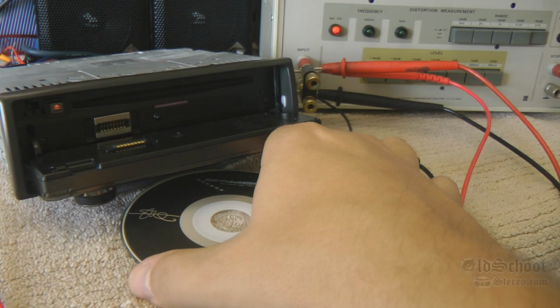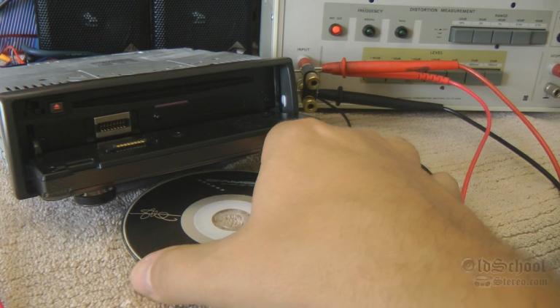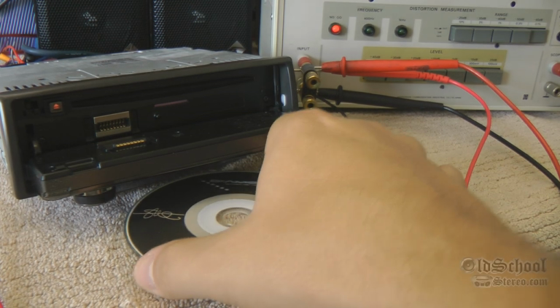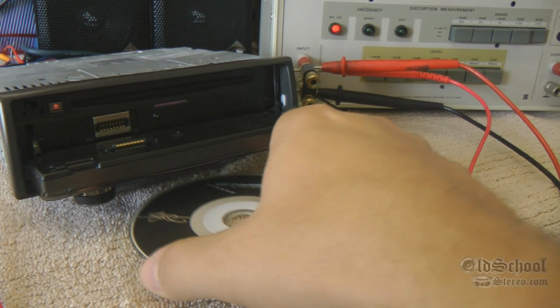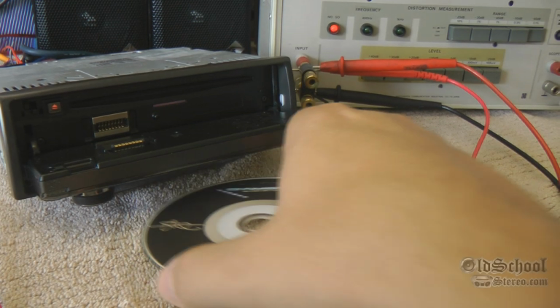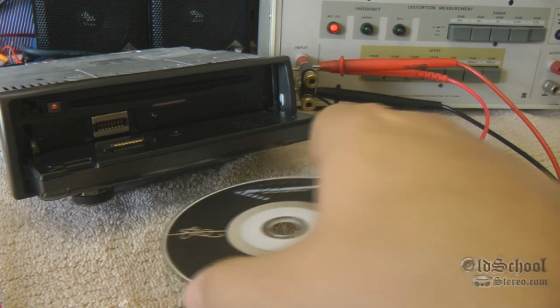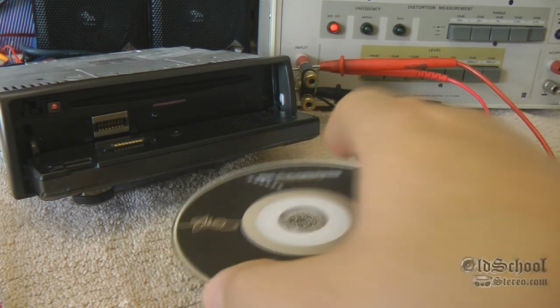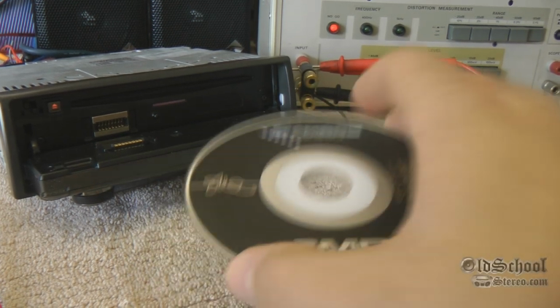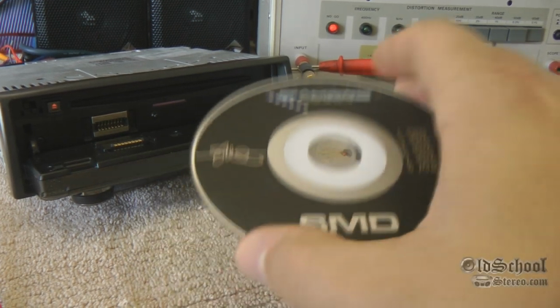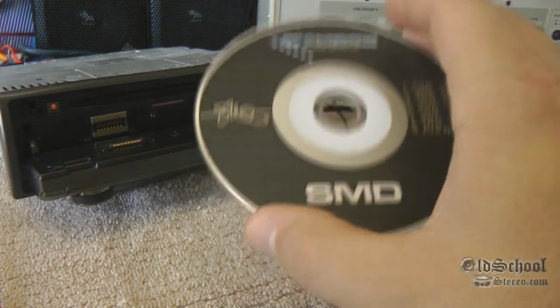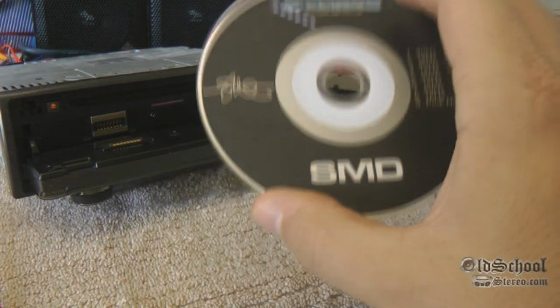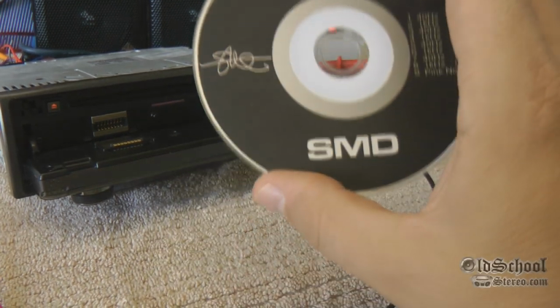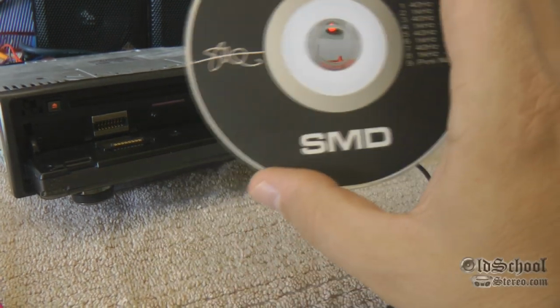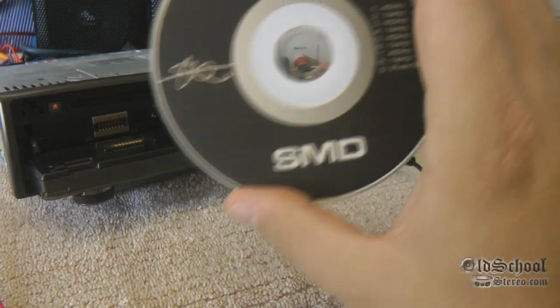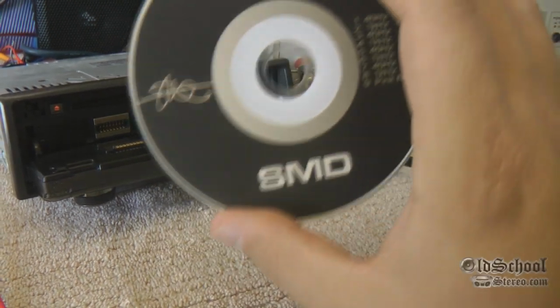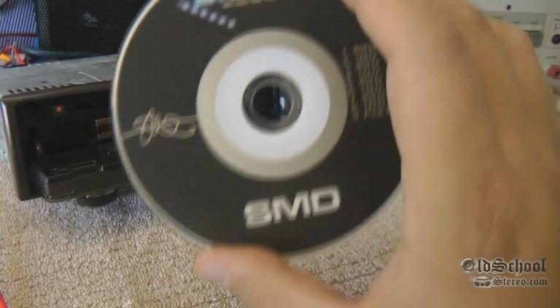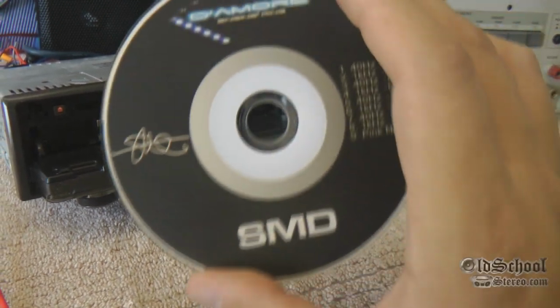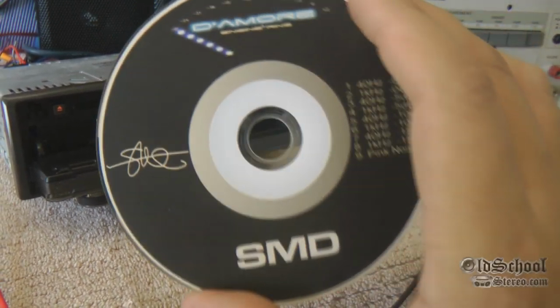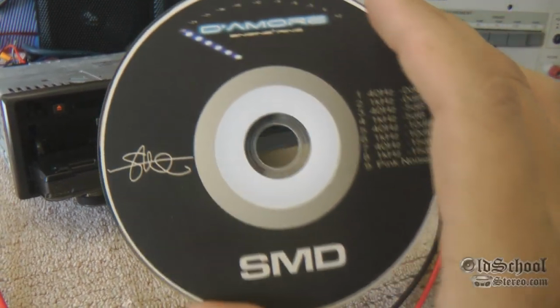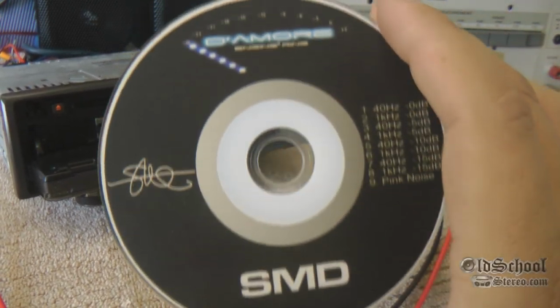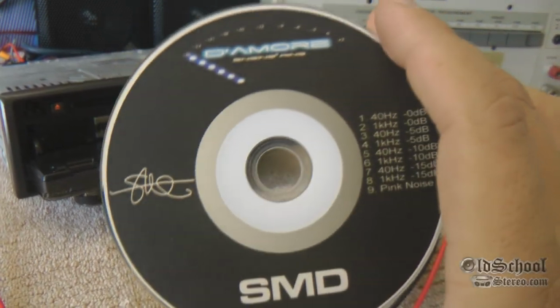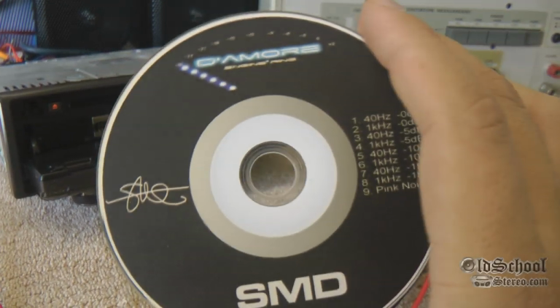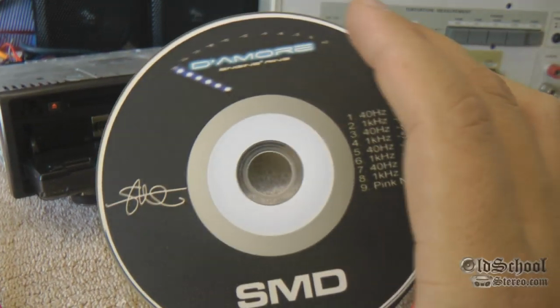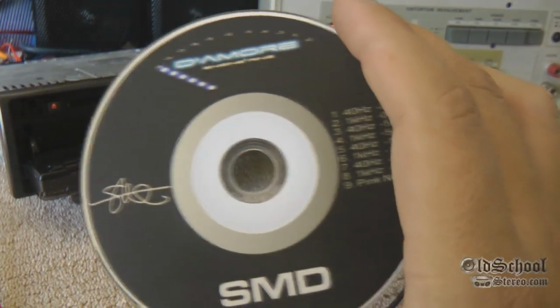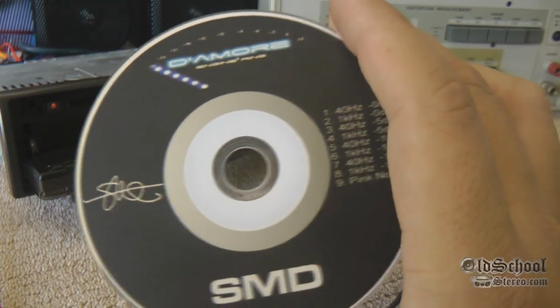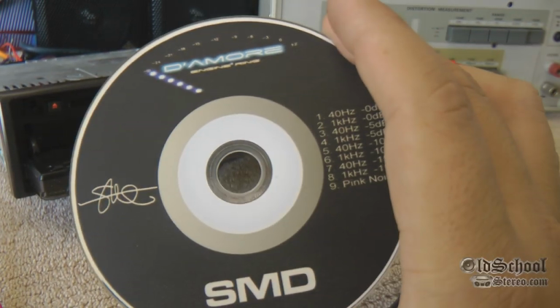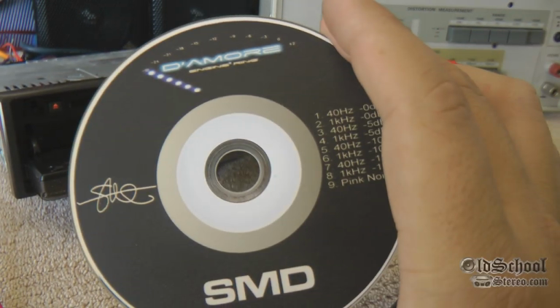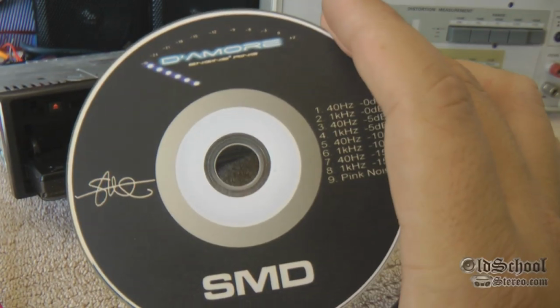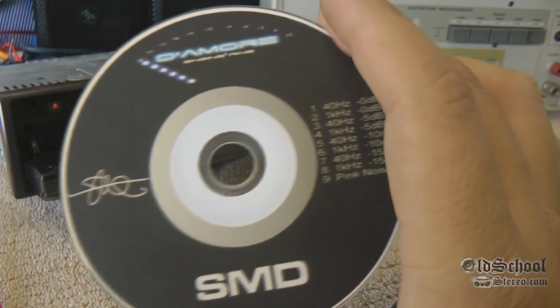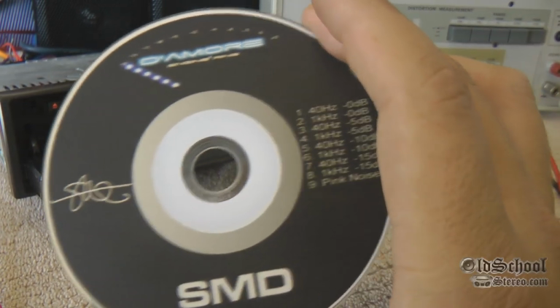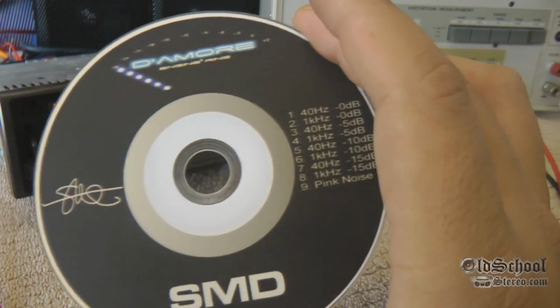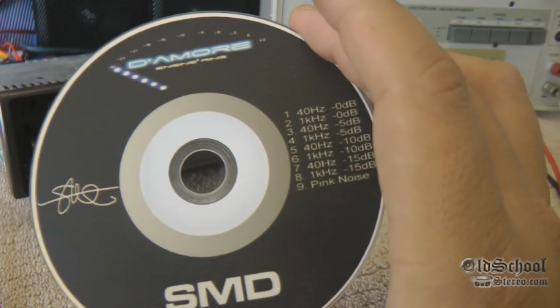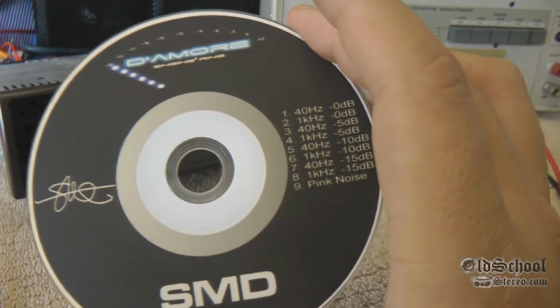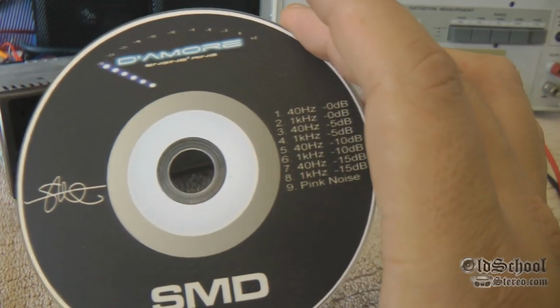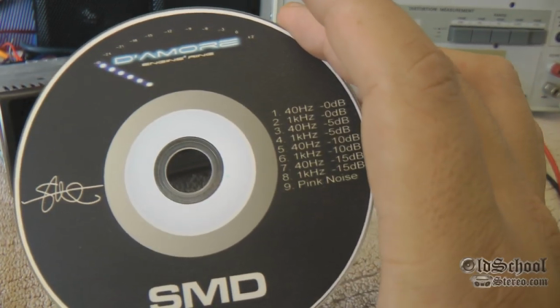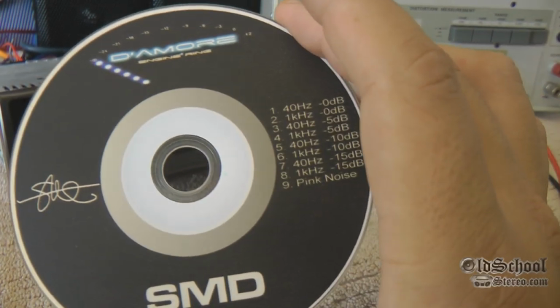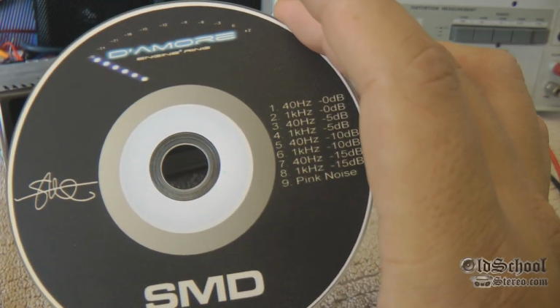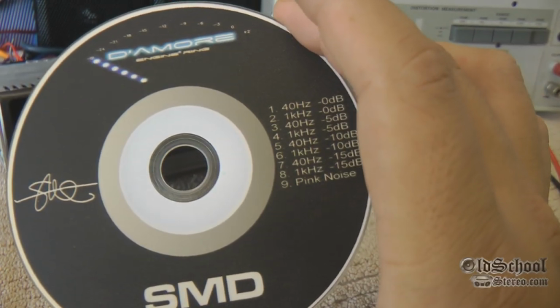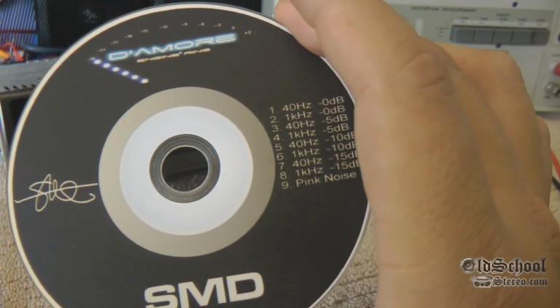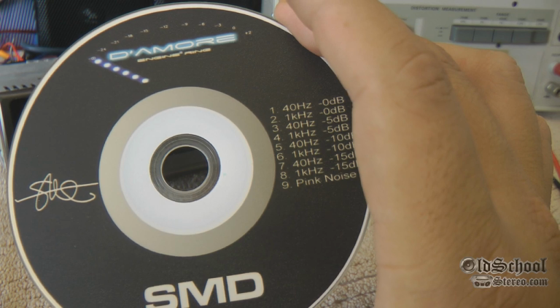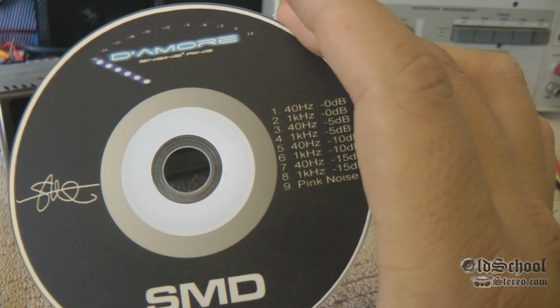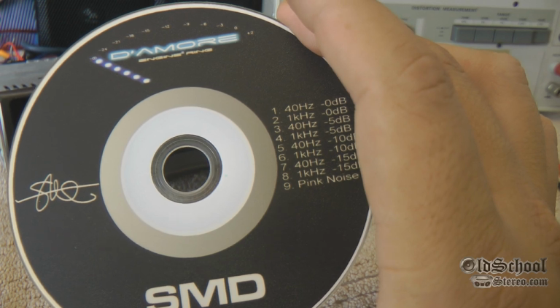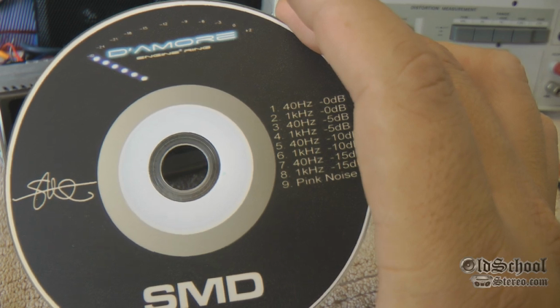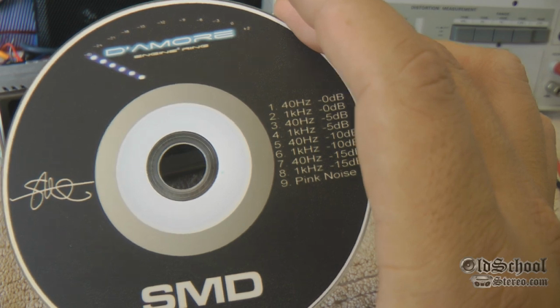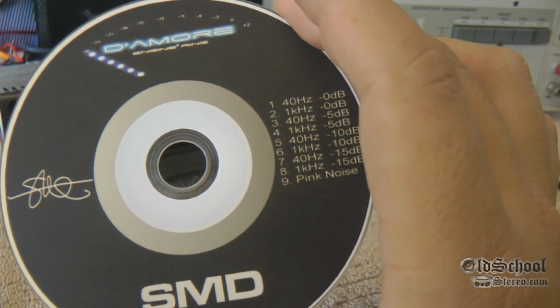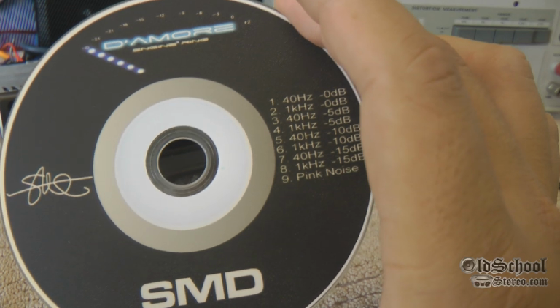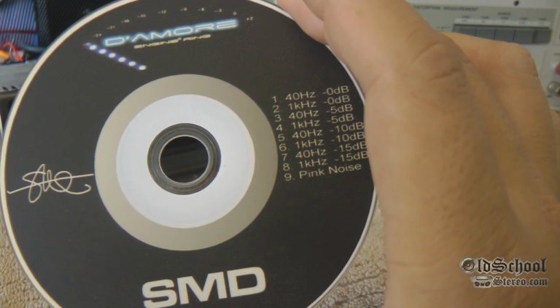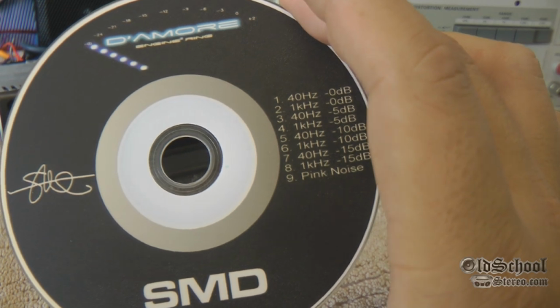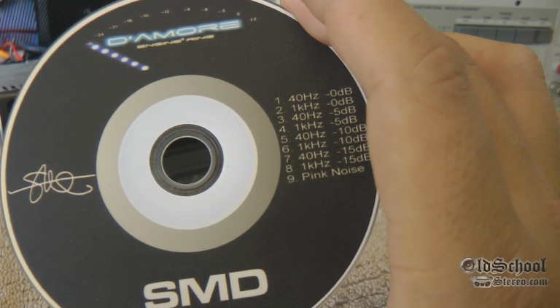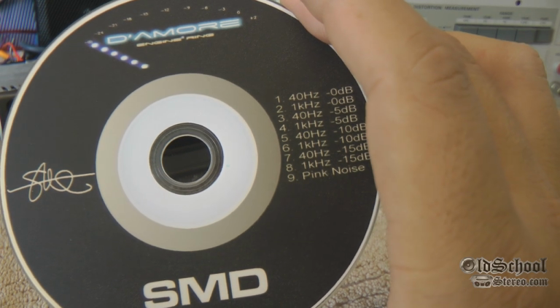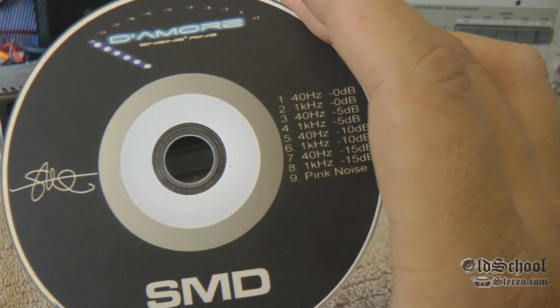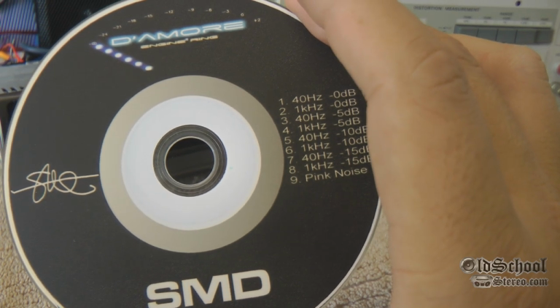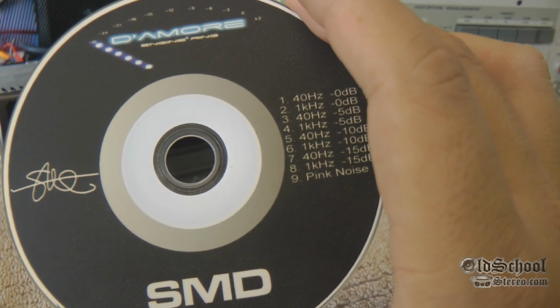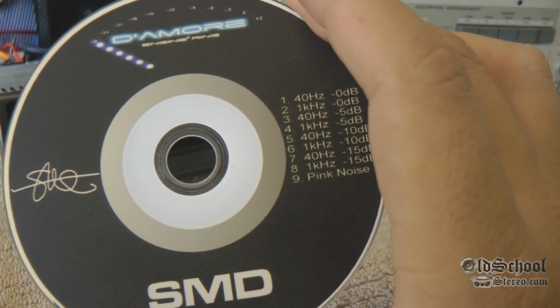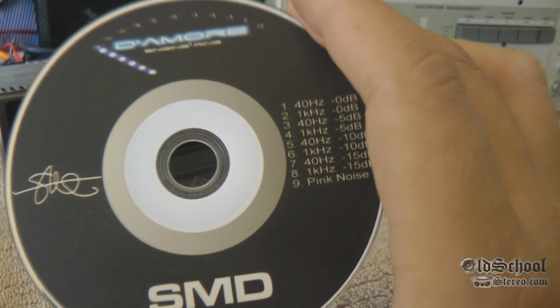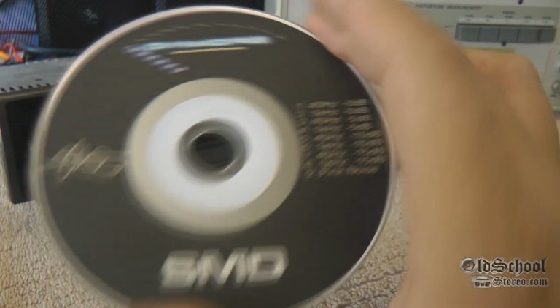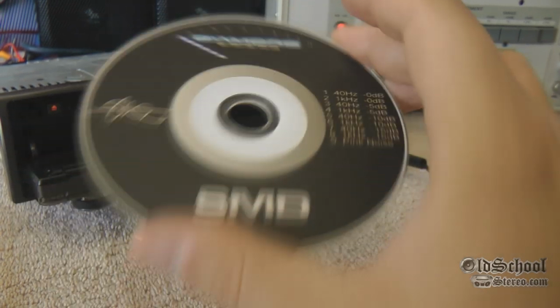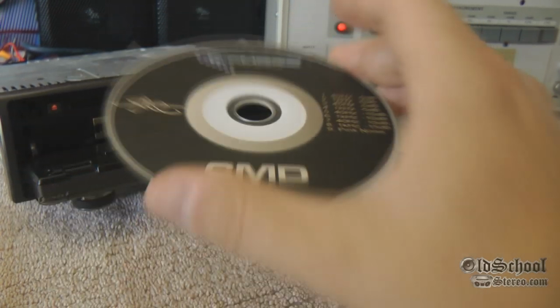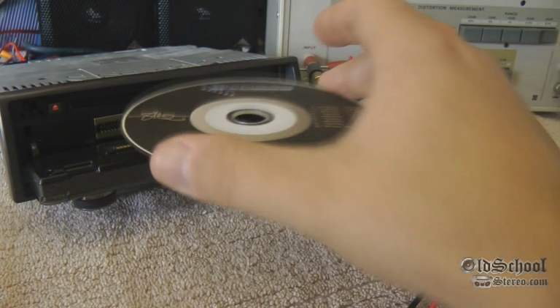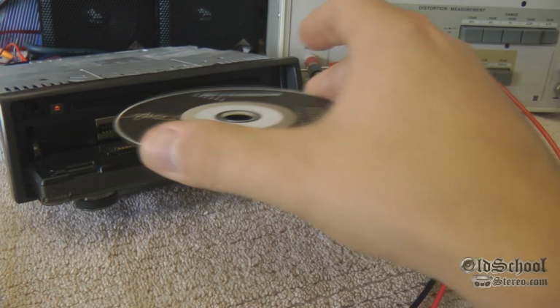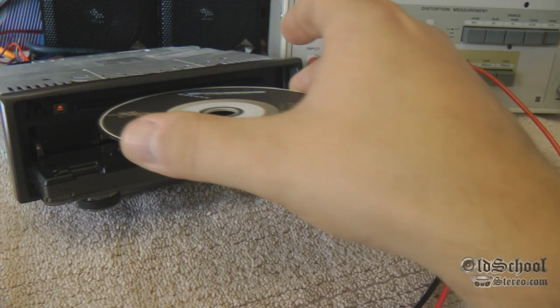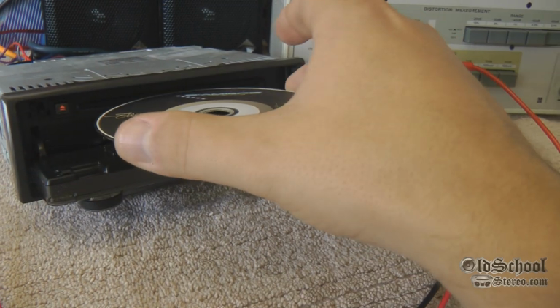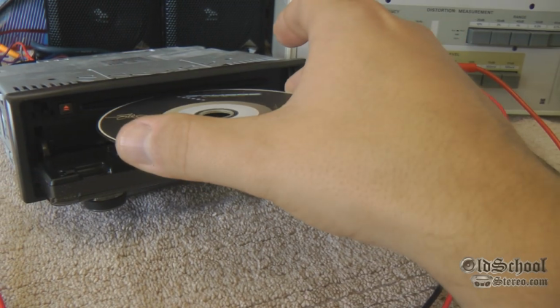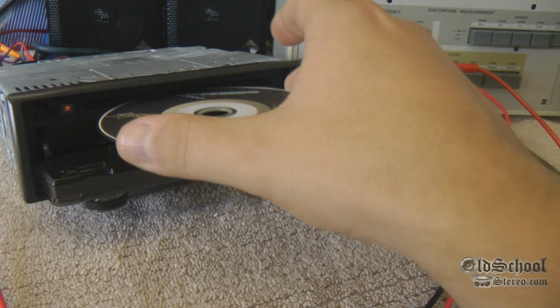Before I show you the model, I'm just going to show you the DD1 discs that we use. We use track 2, which is a one kilohertz zero dB signal.